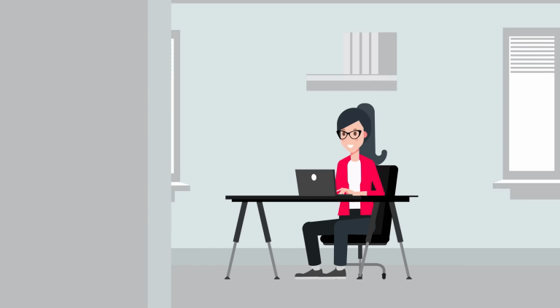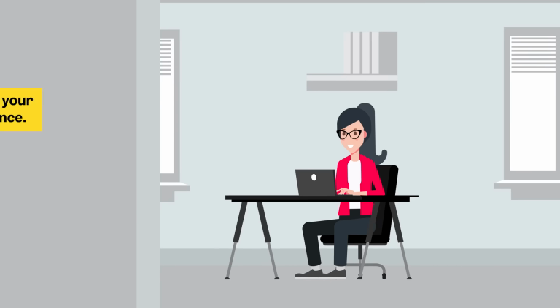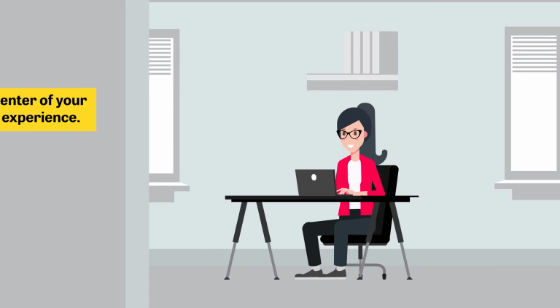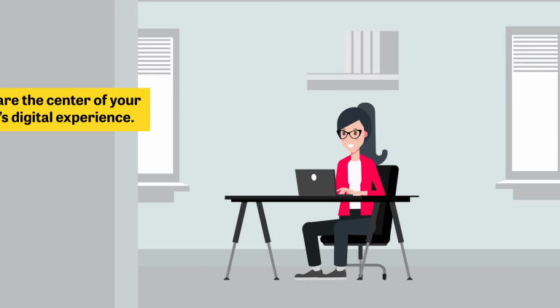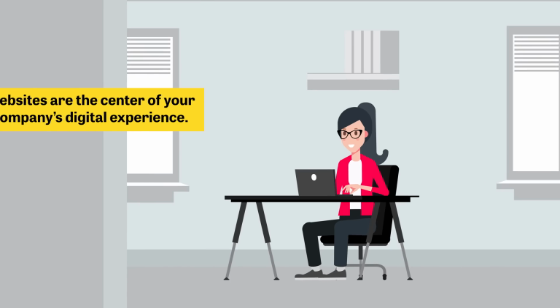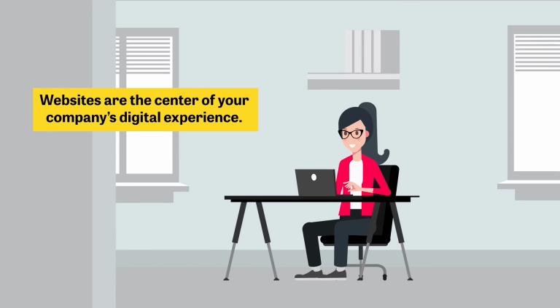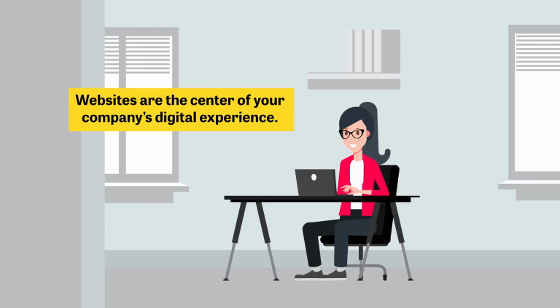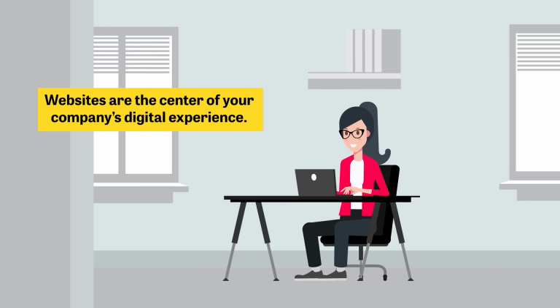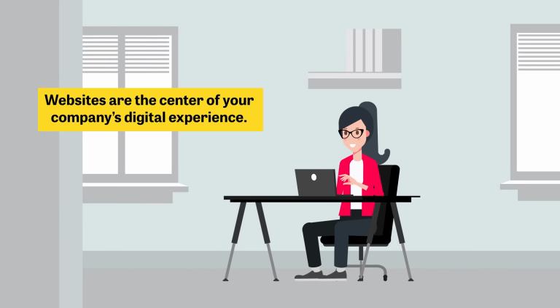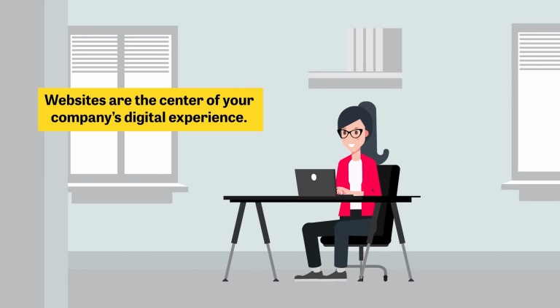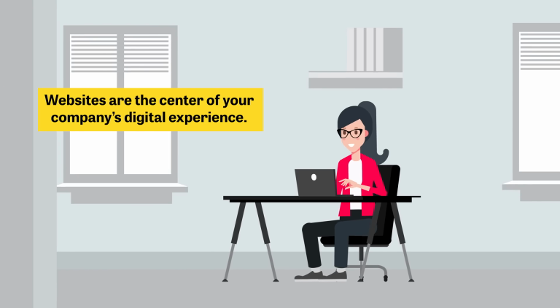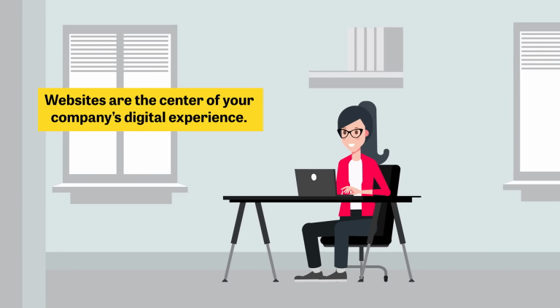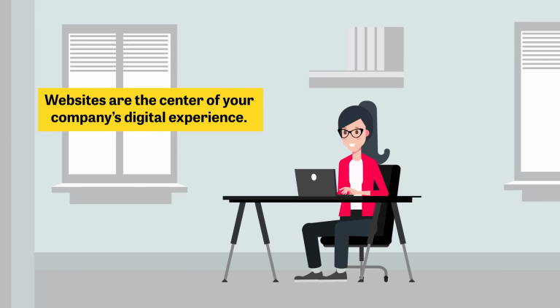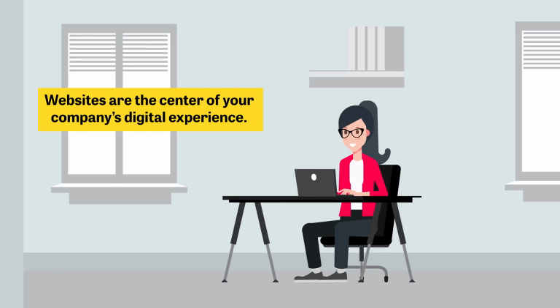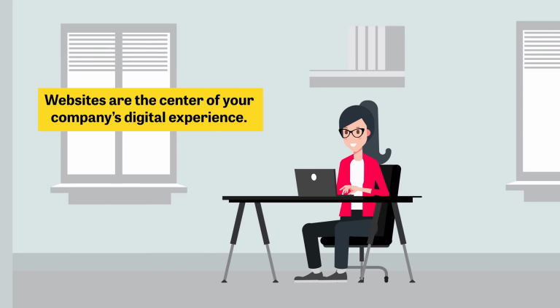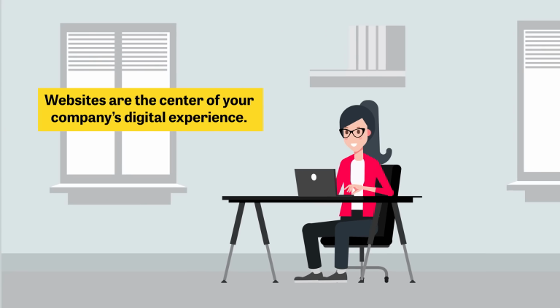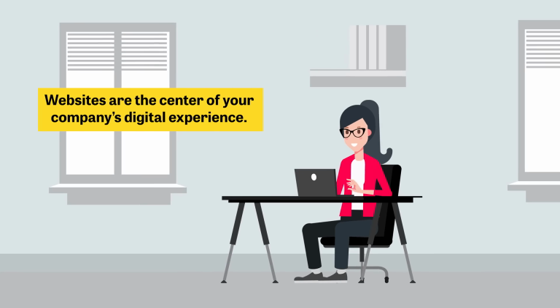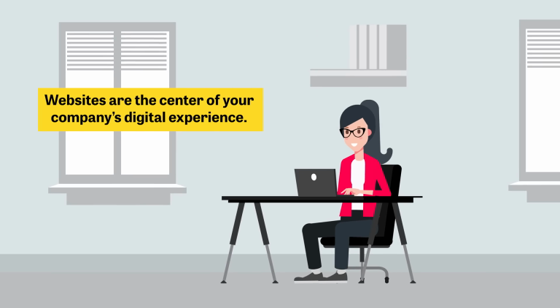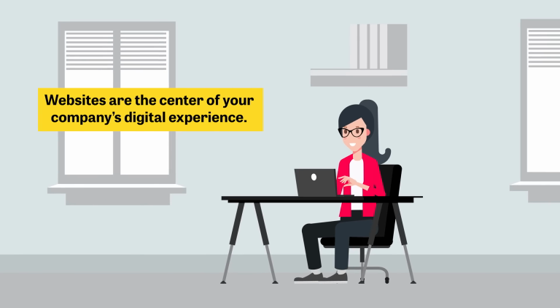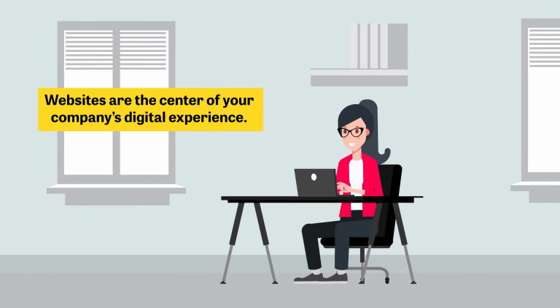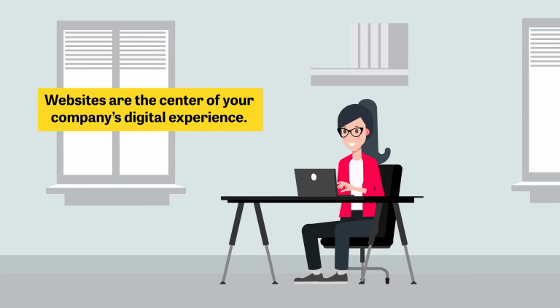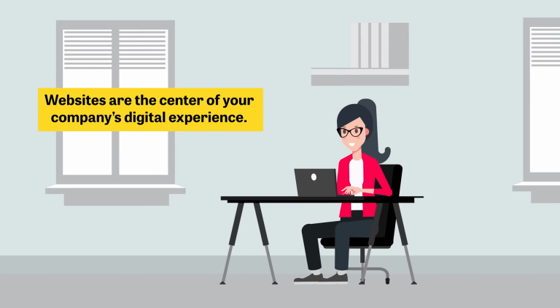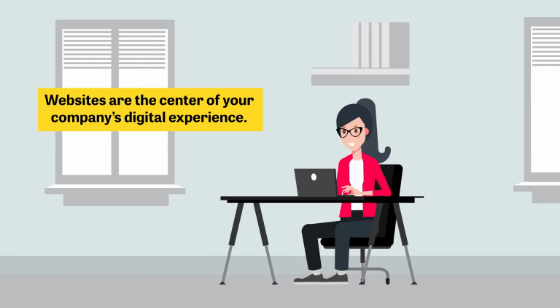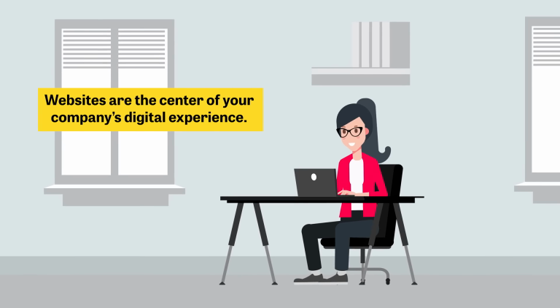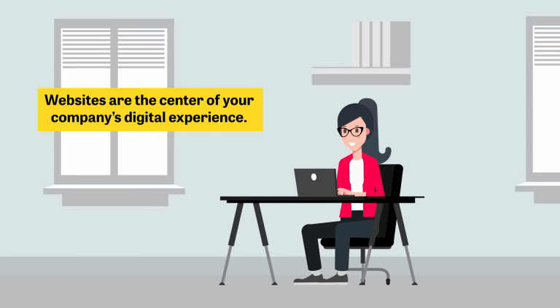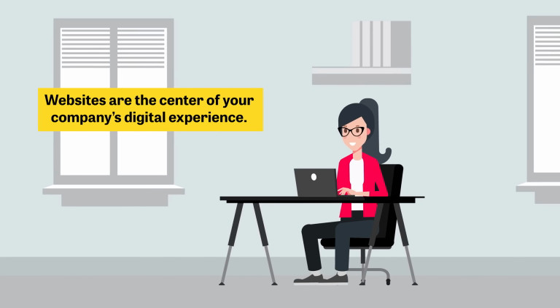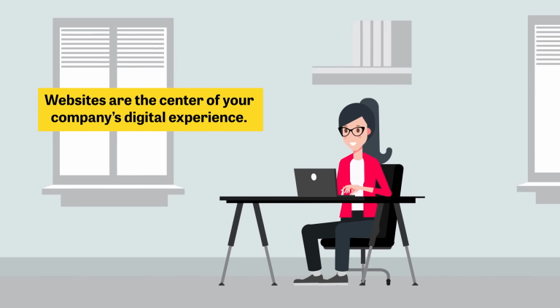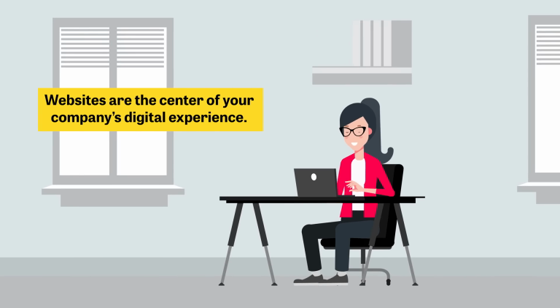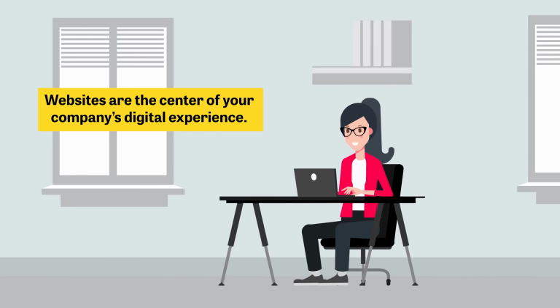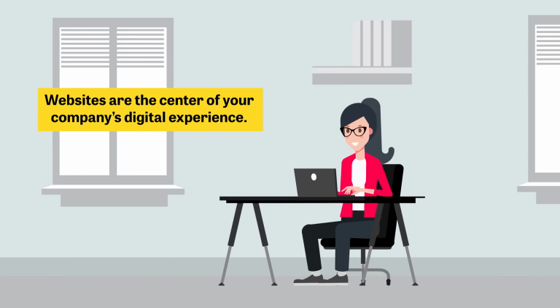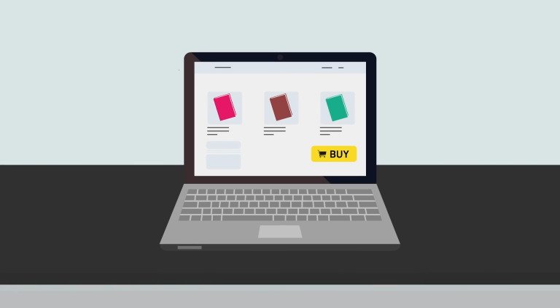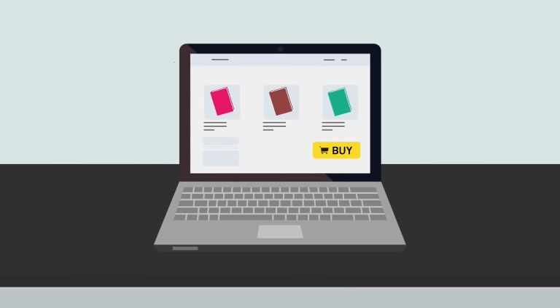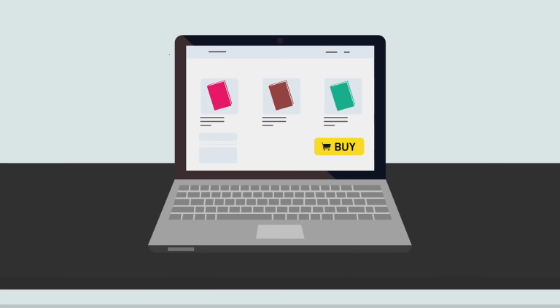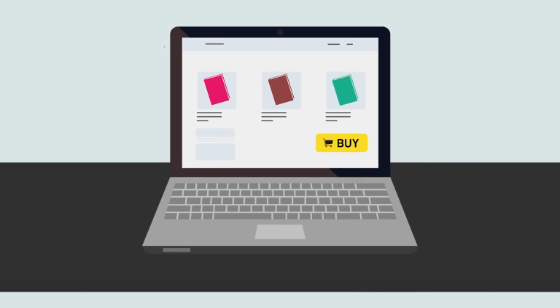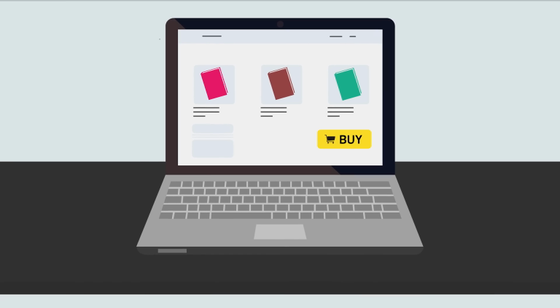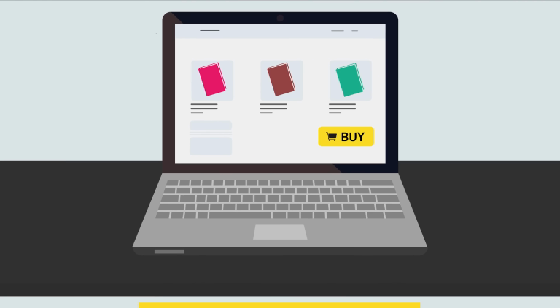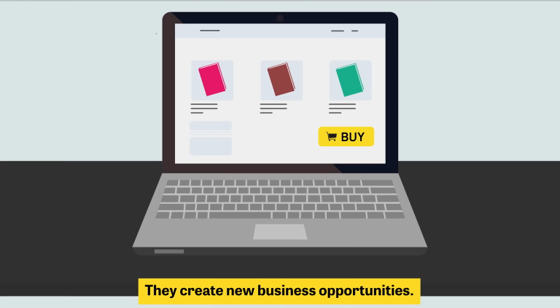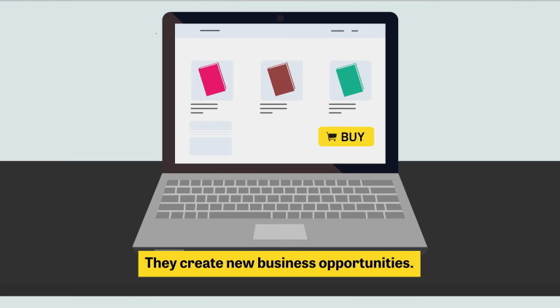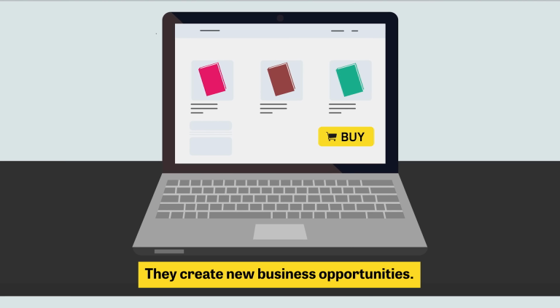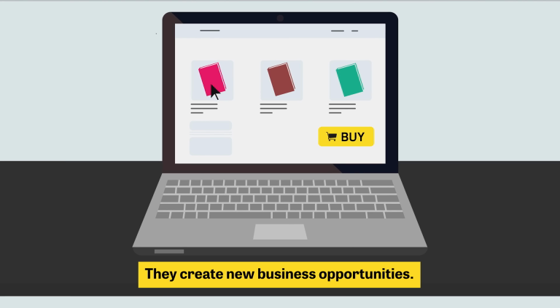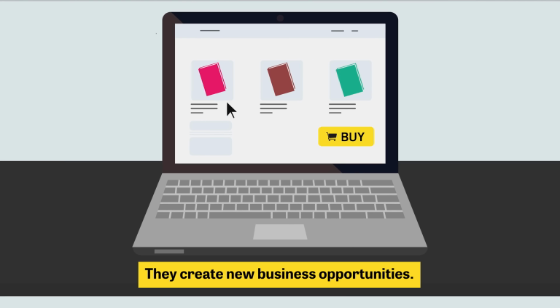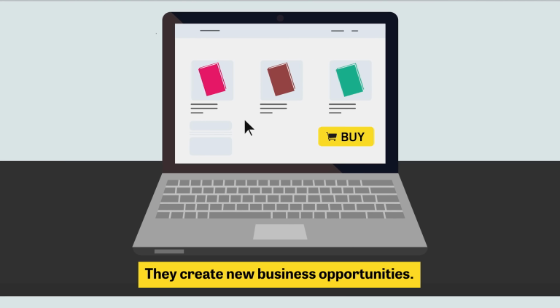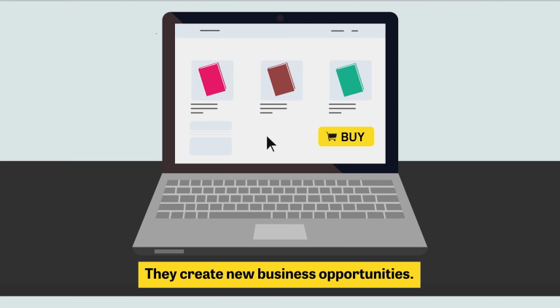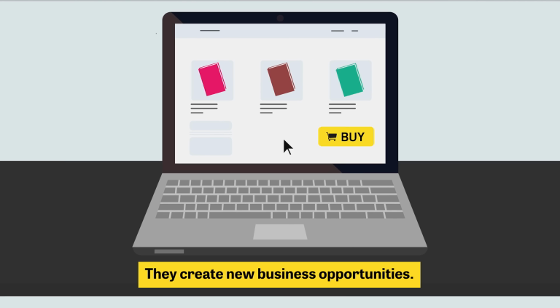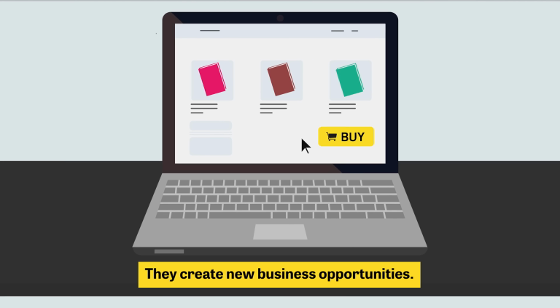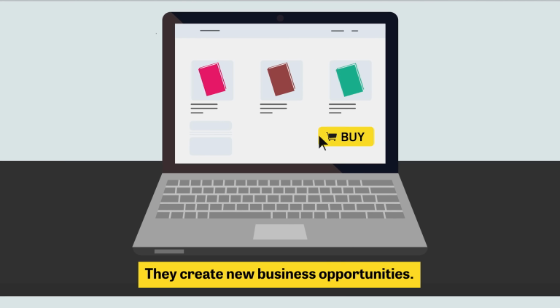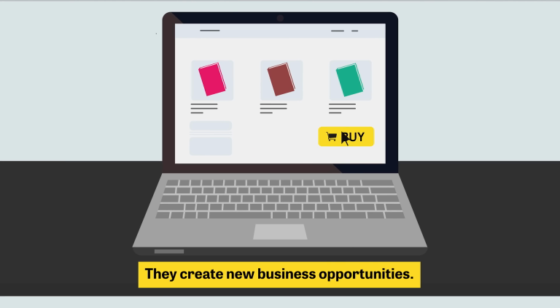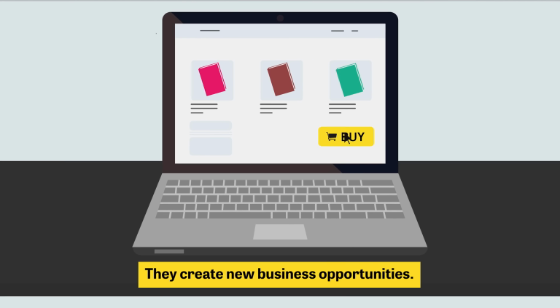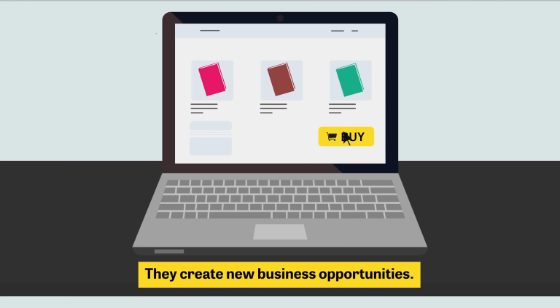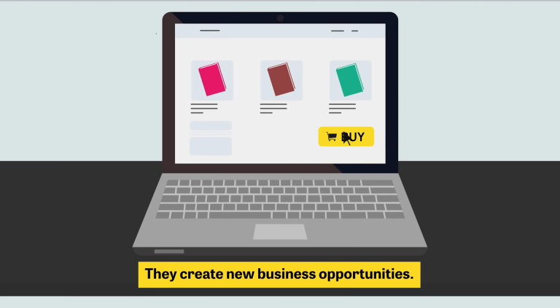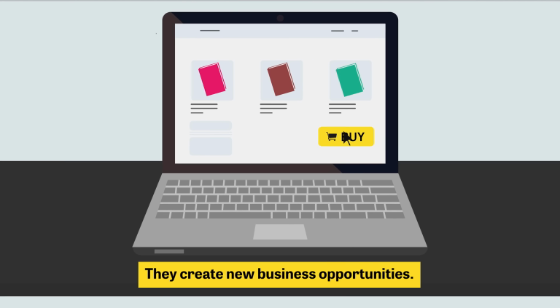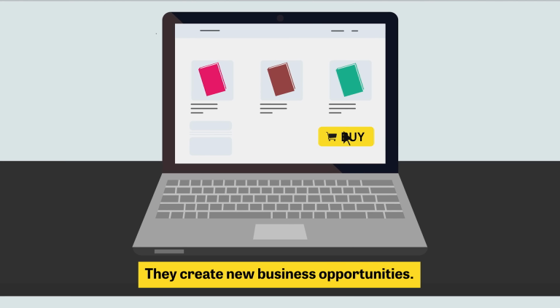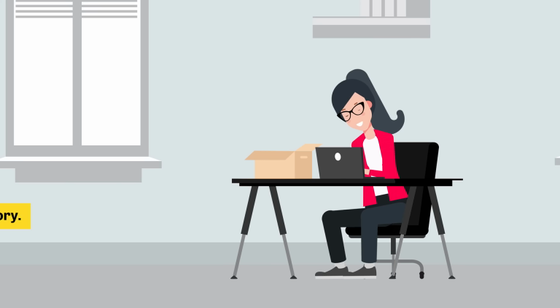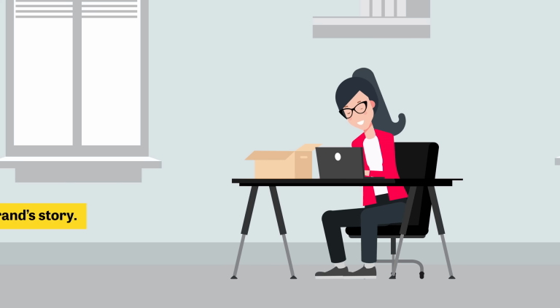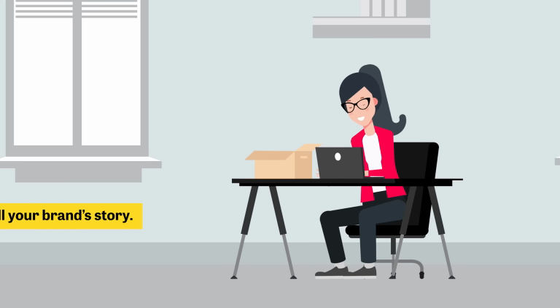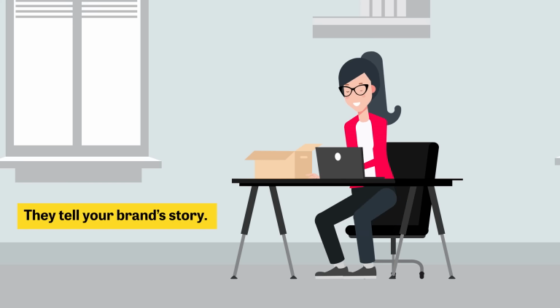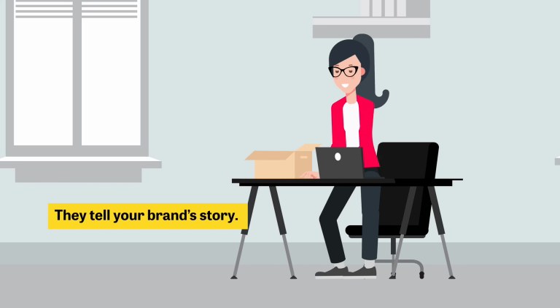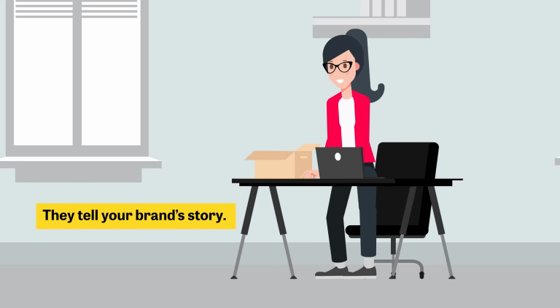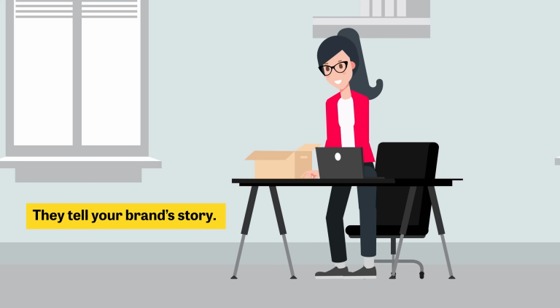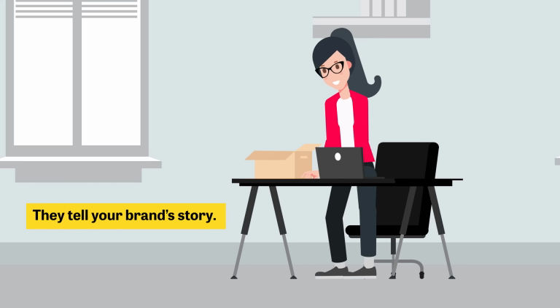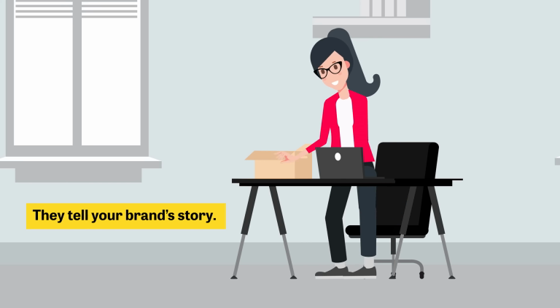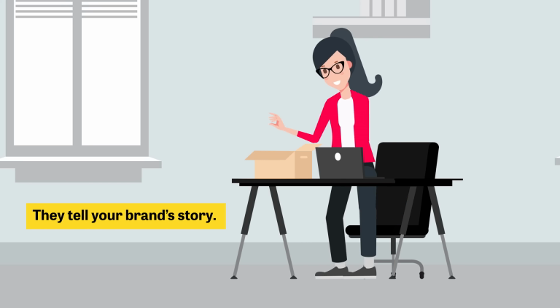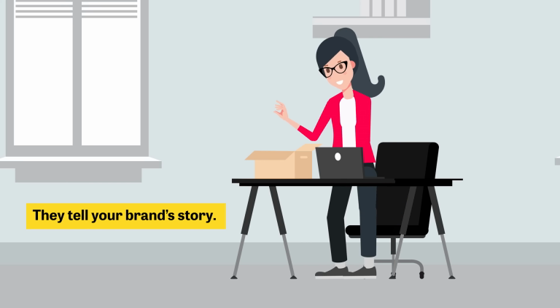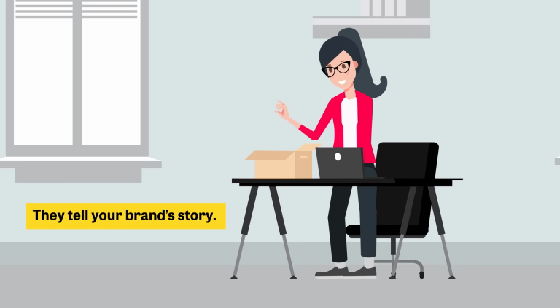Websites are the center of your company's digital experience. They help you create new business opportunities and tell your brand's story.